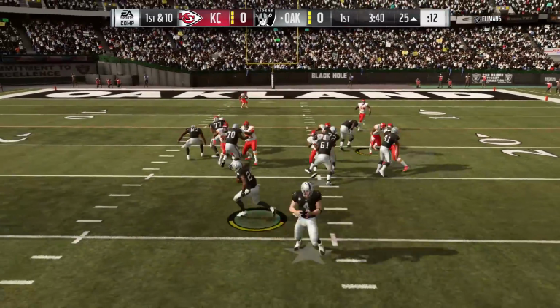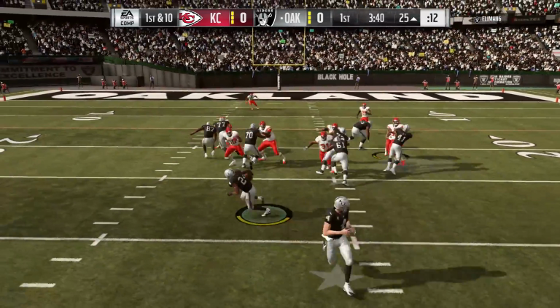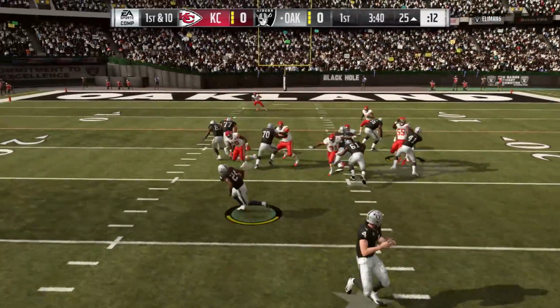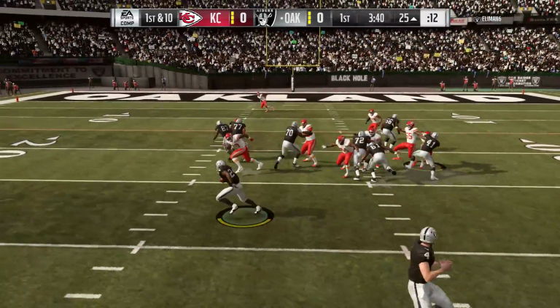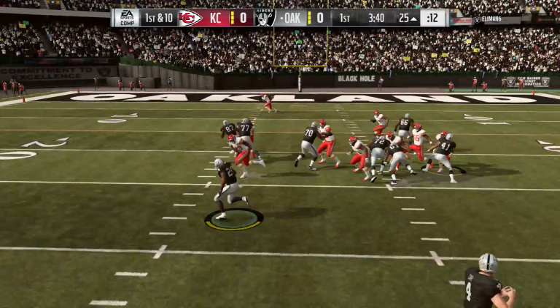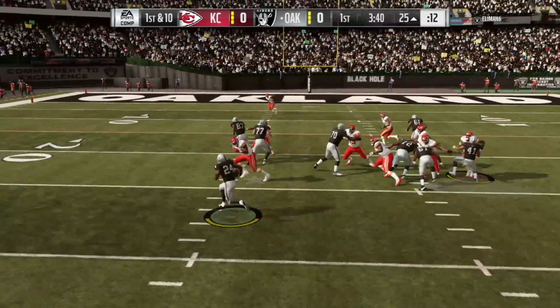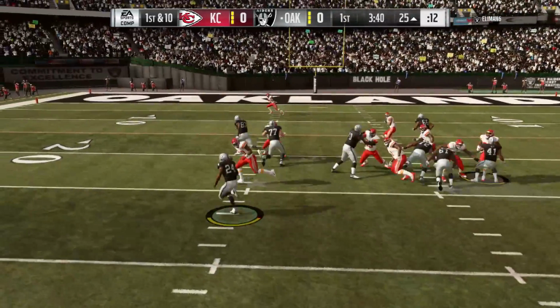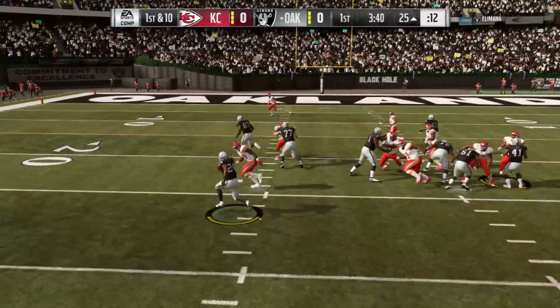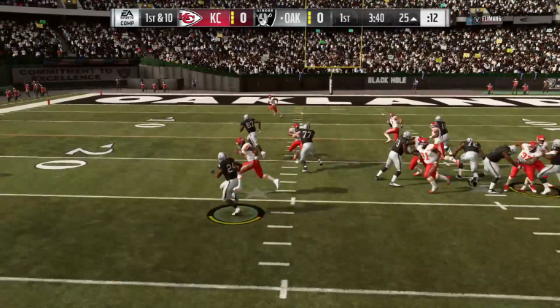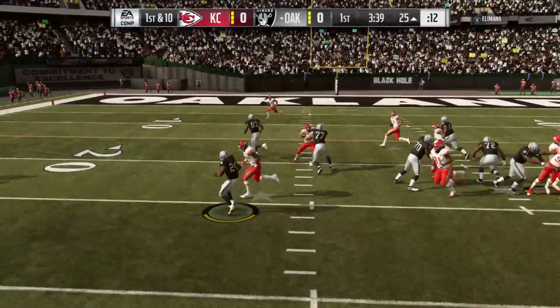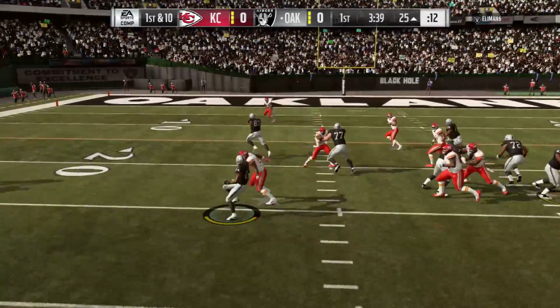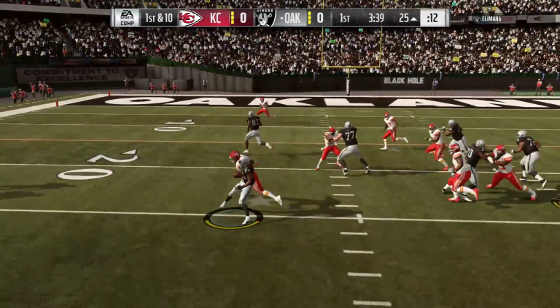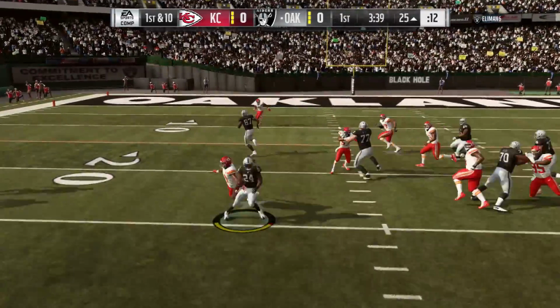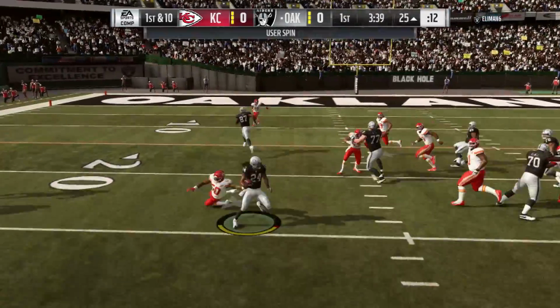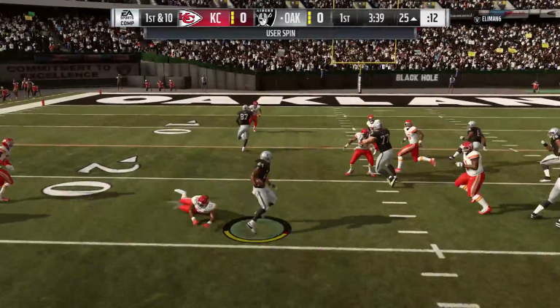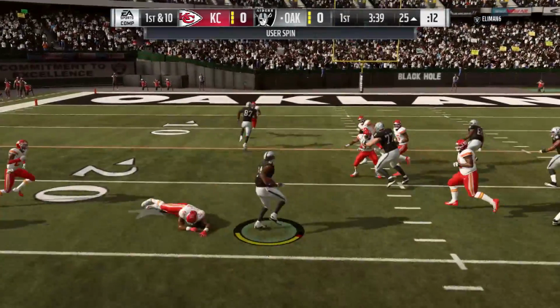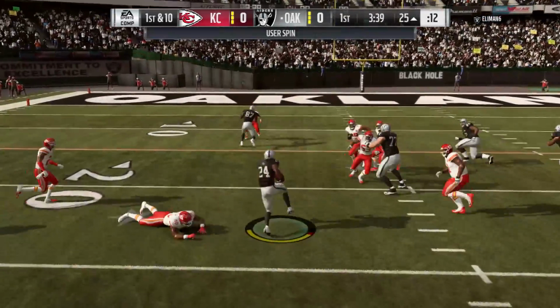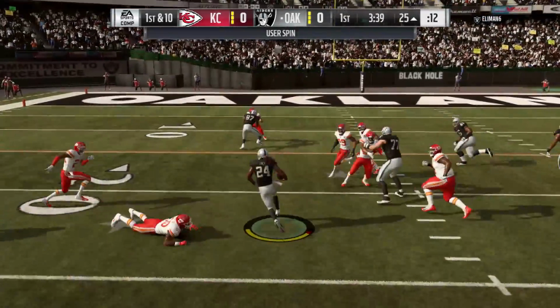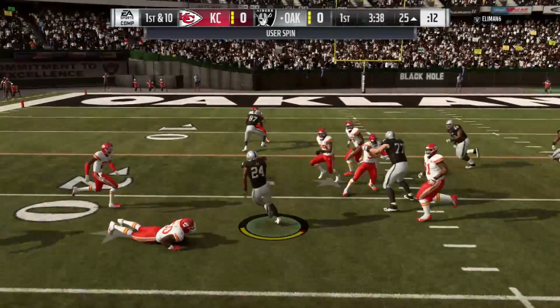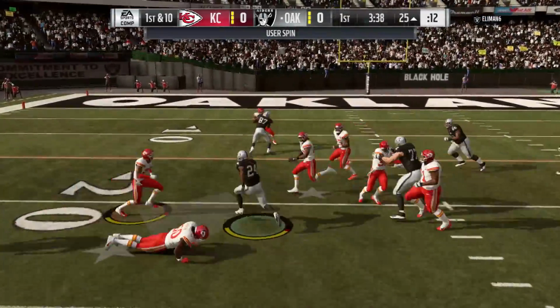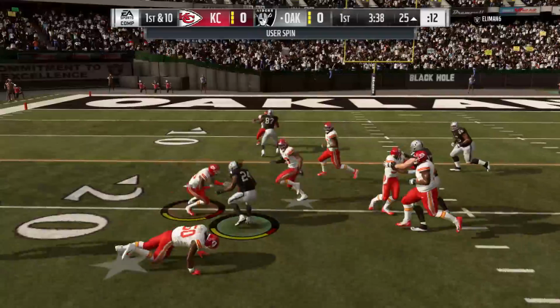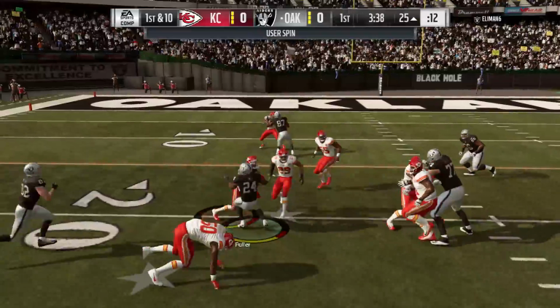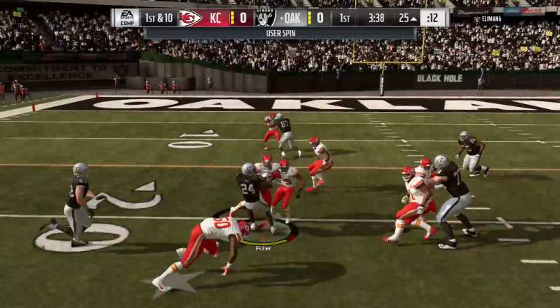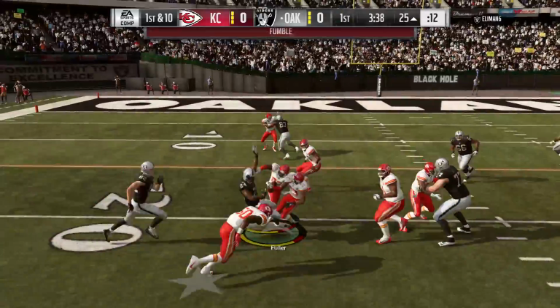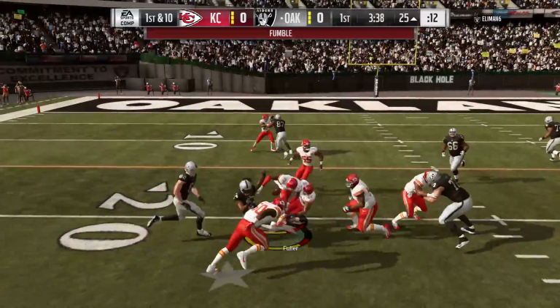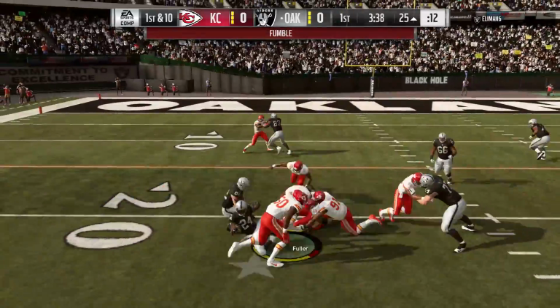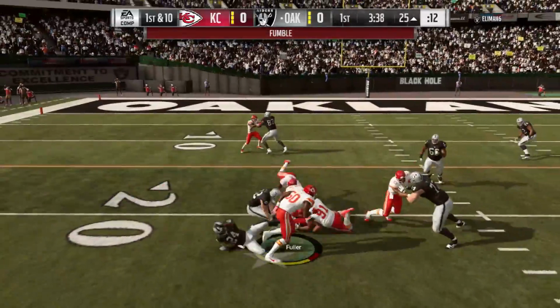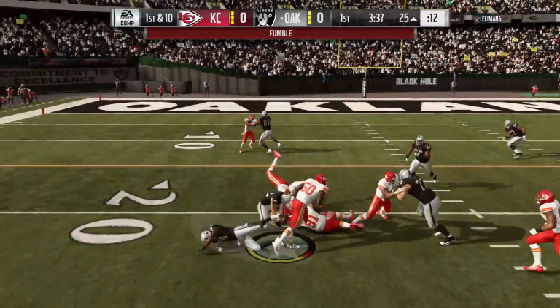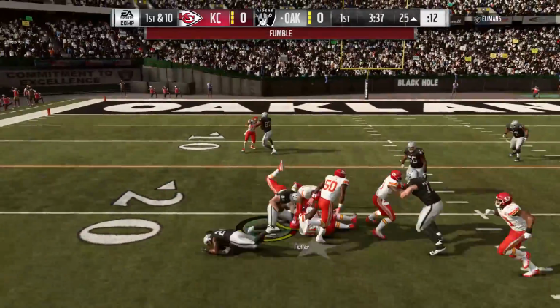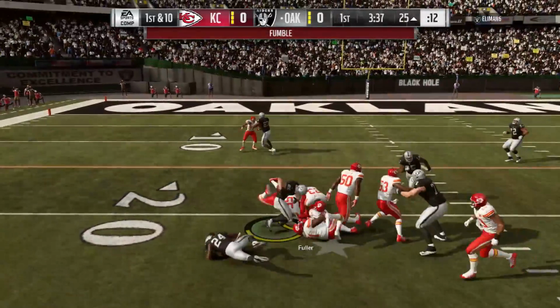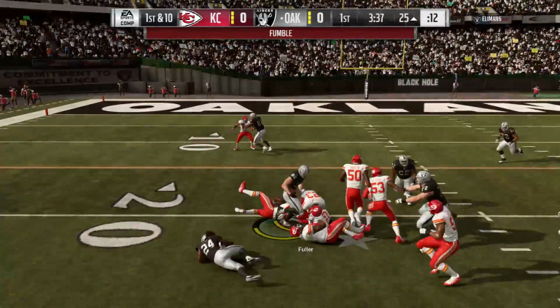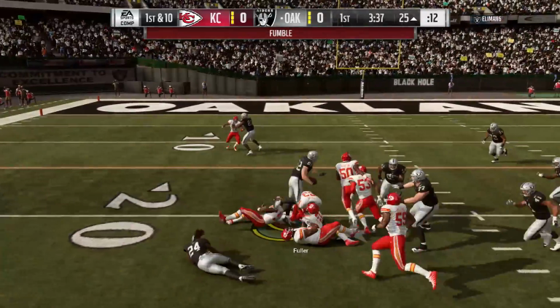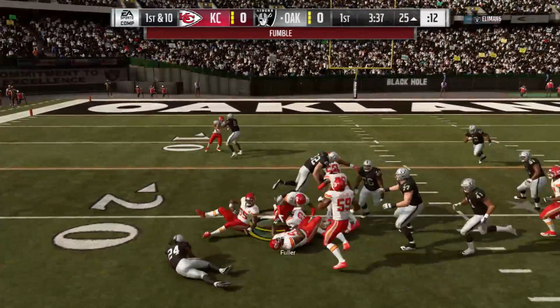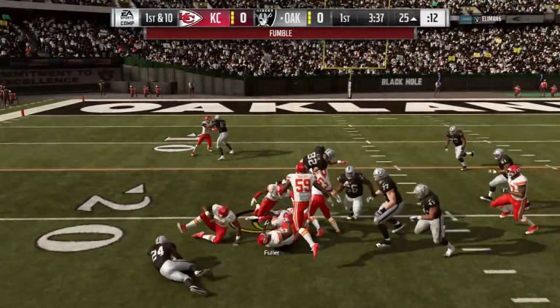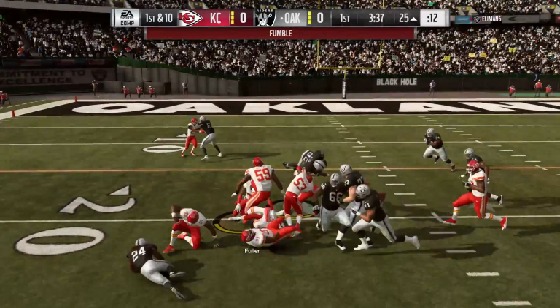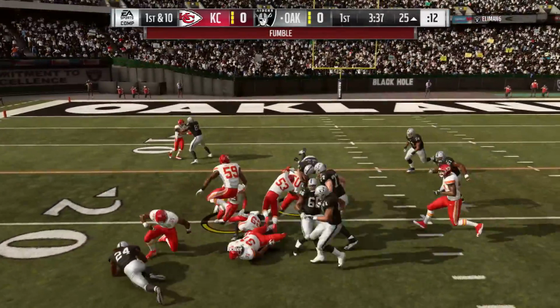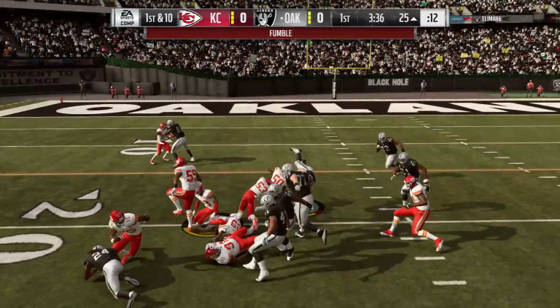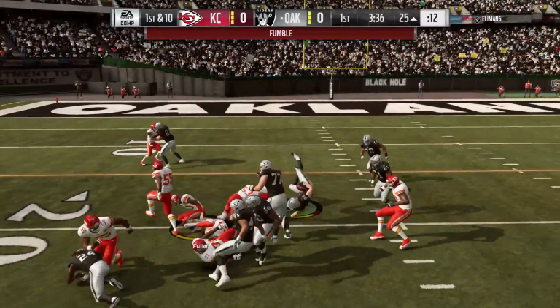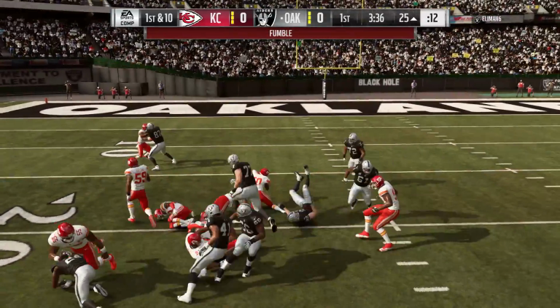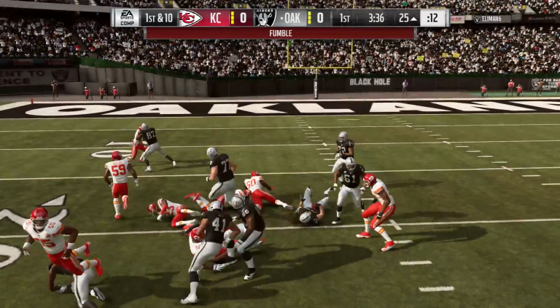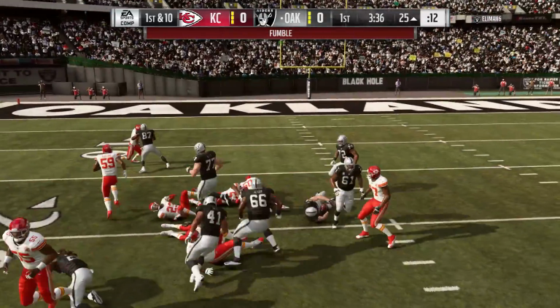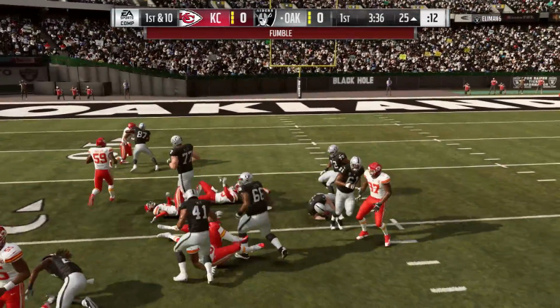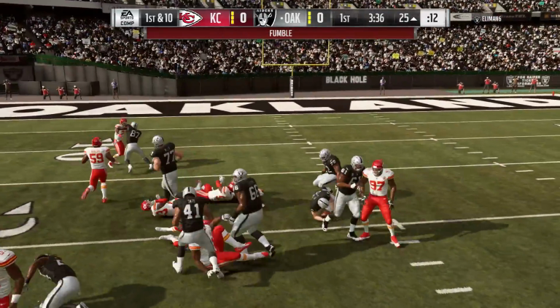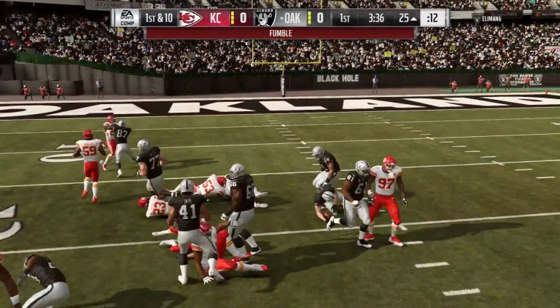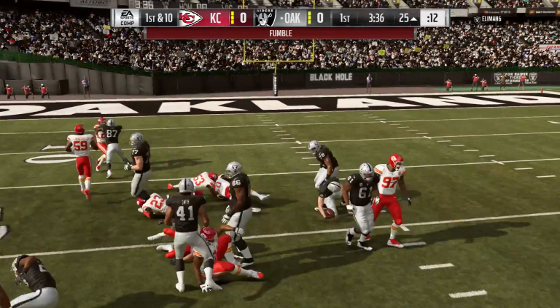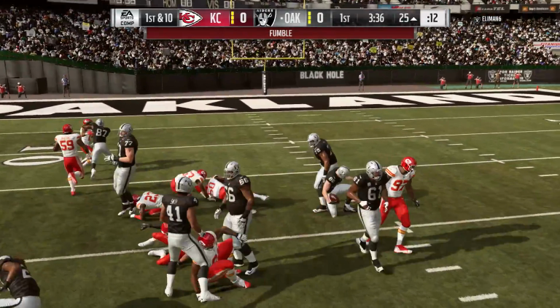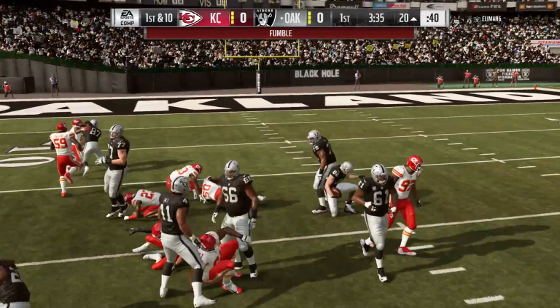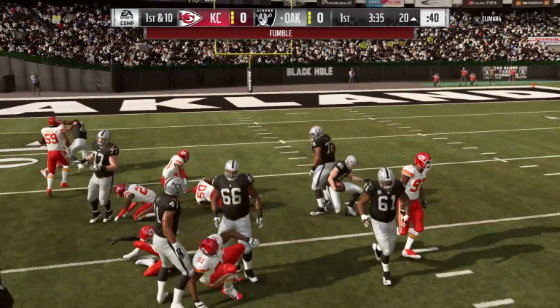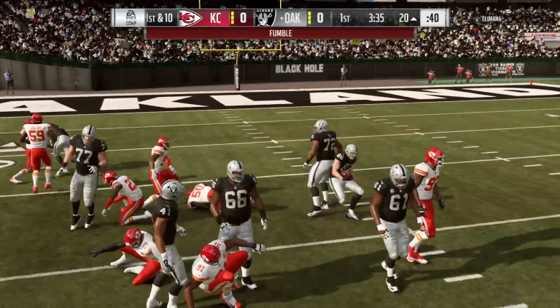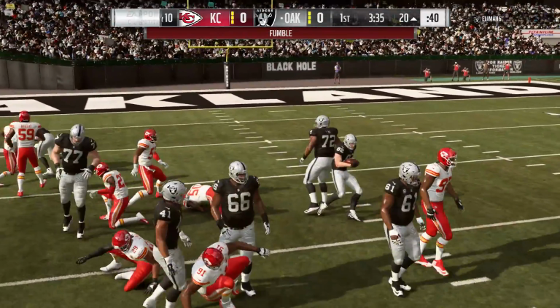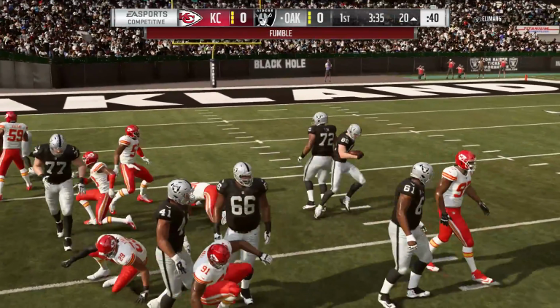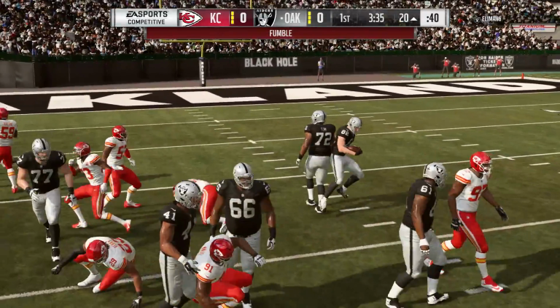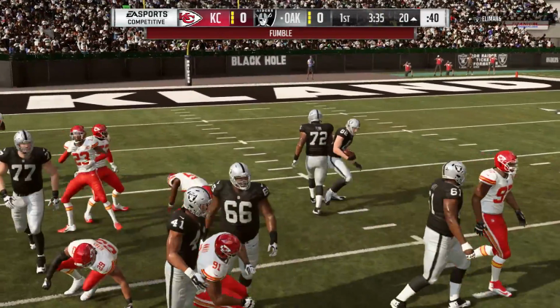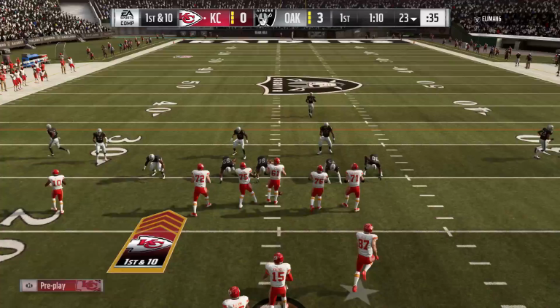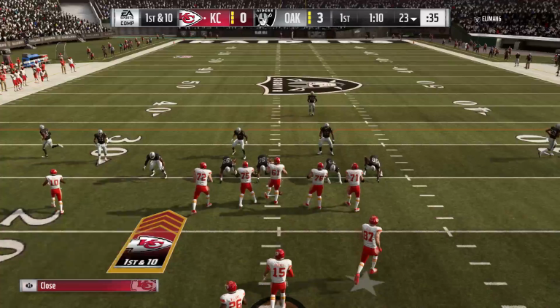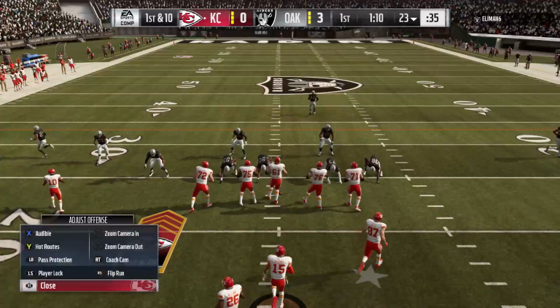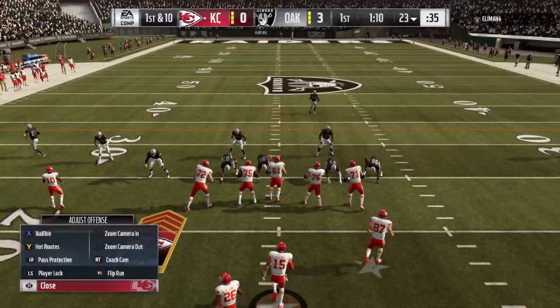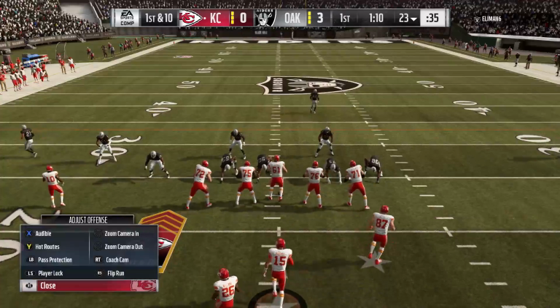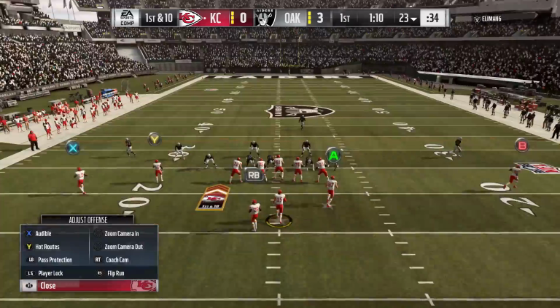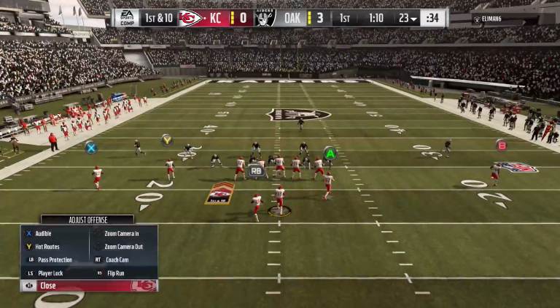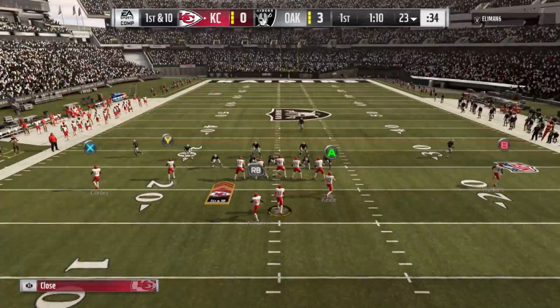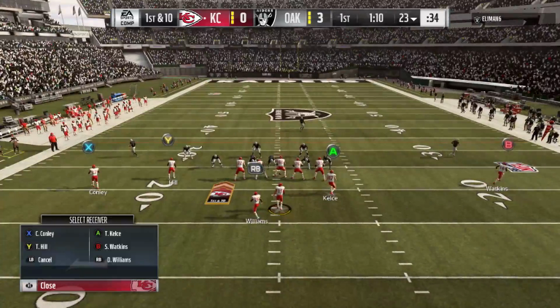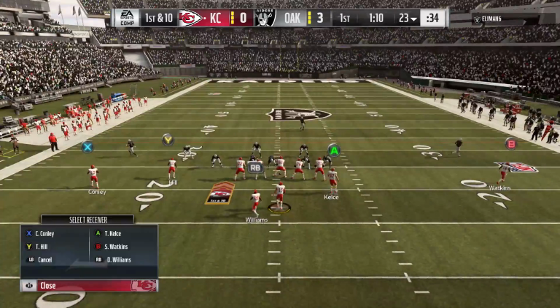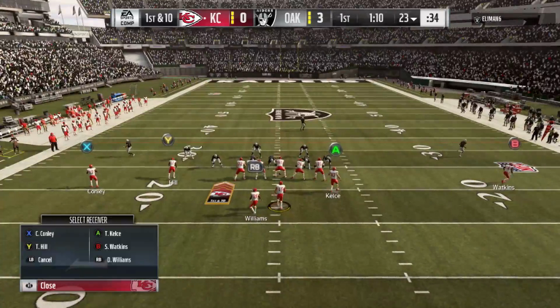First down, the run with Lynch. A spin. Lynch fighting. He fumbles — he lost the football at their own 23.